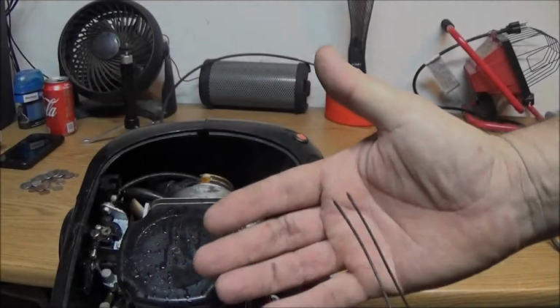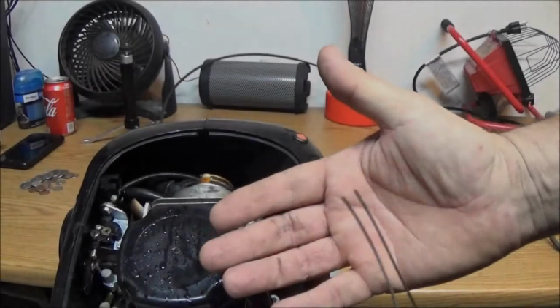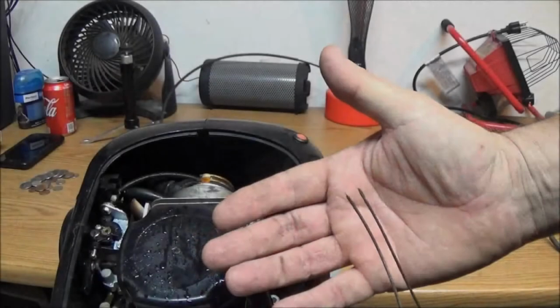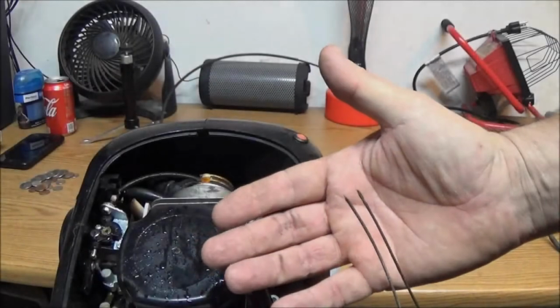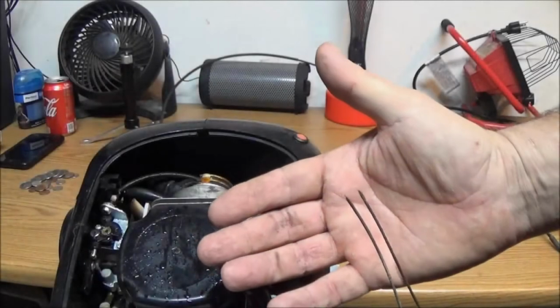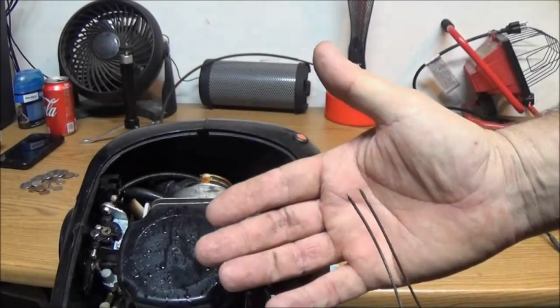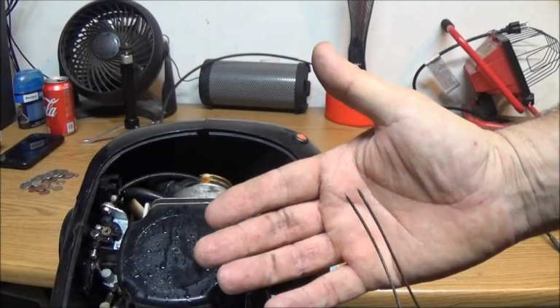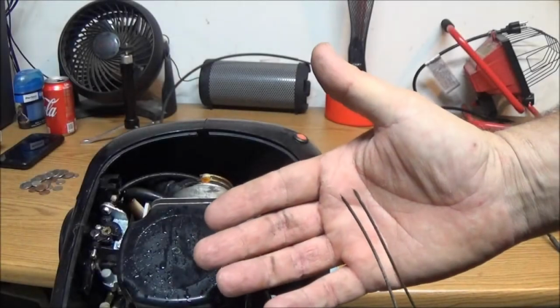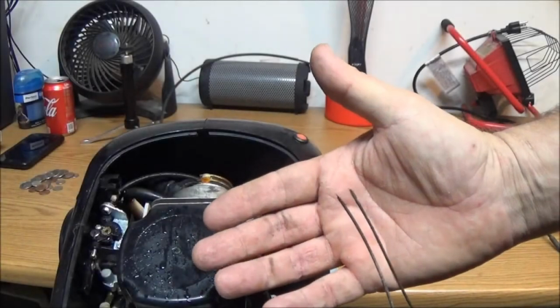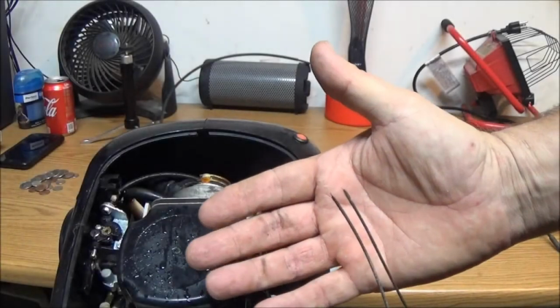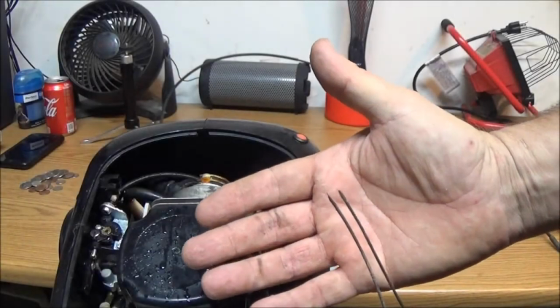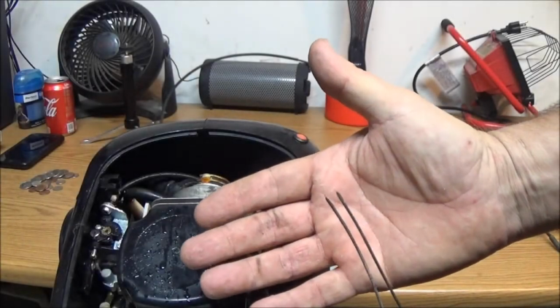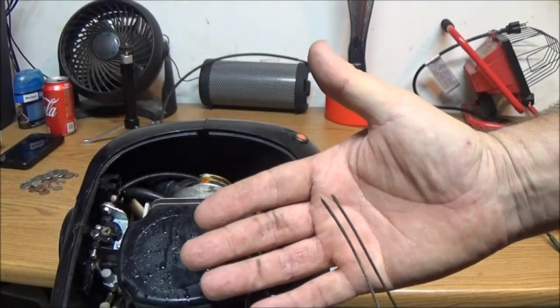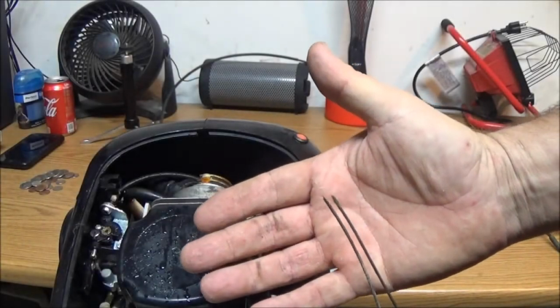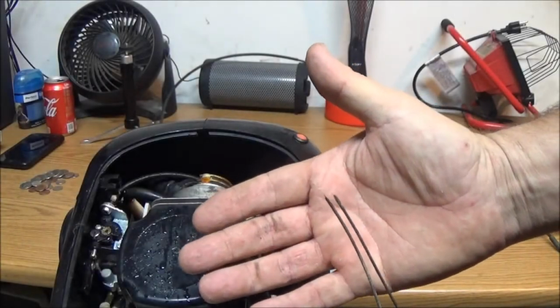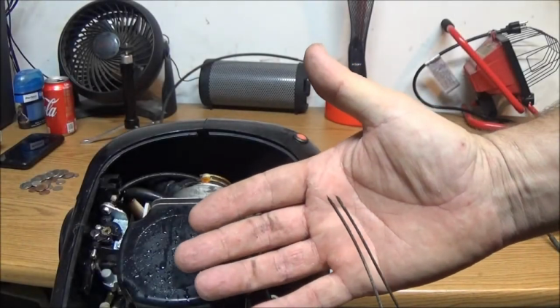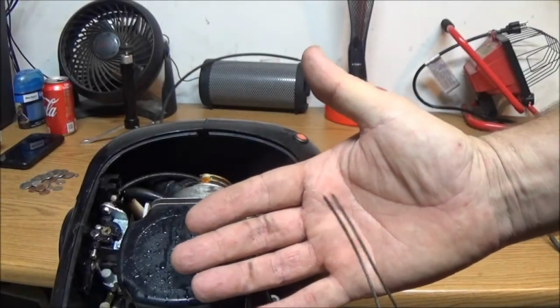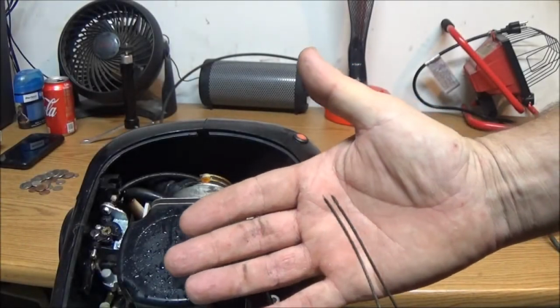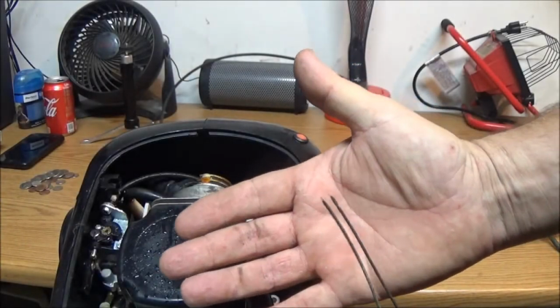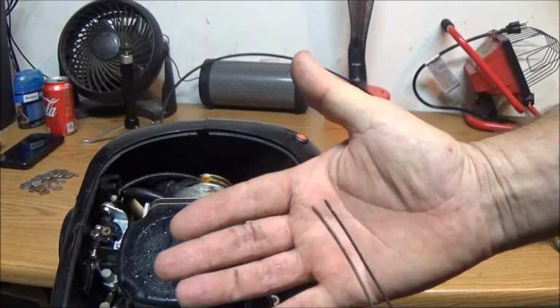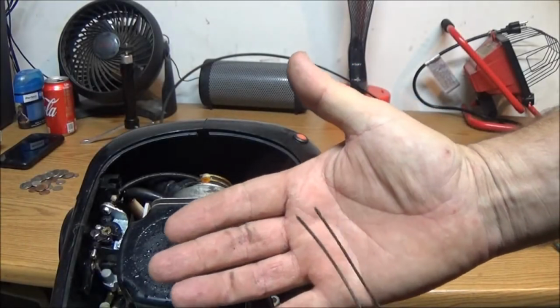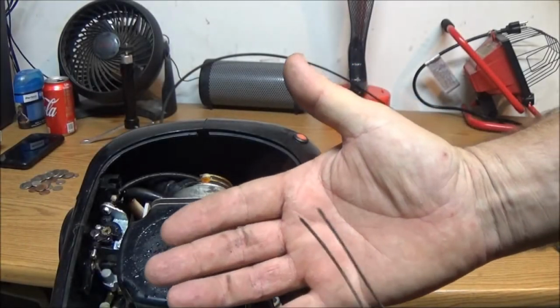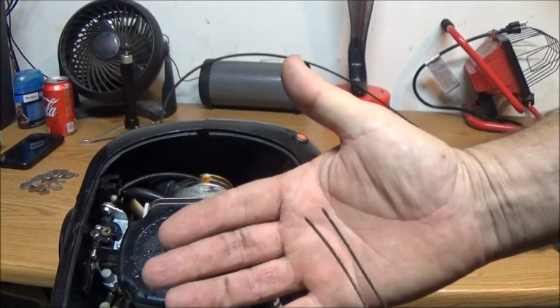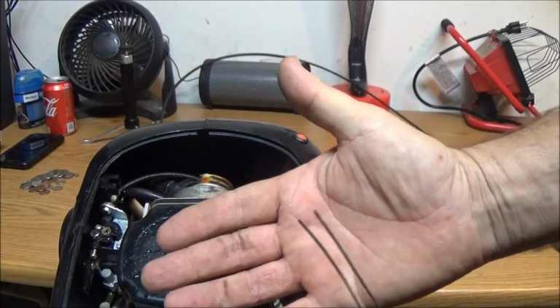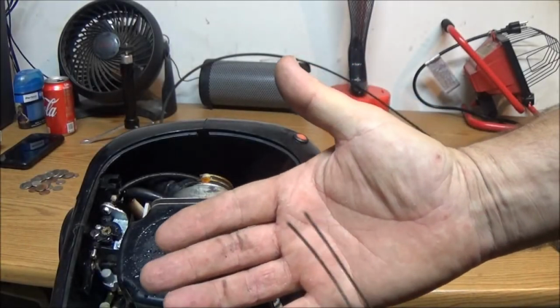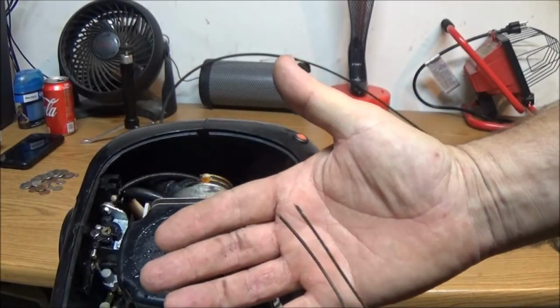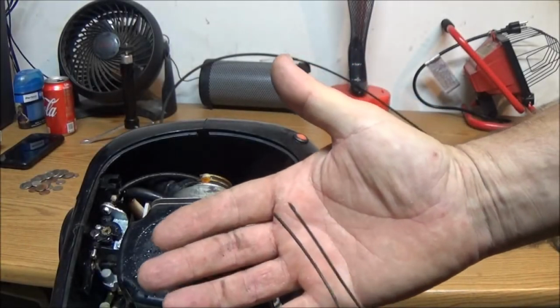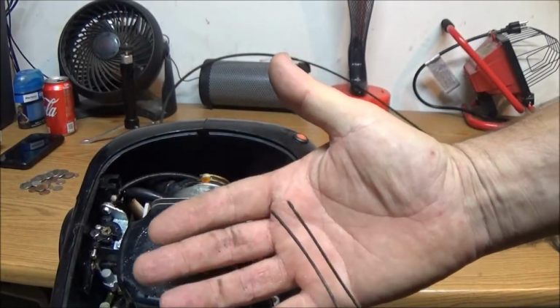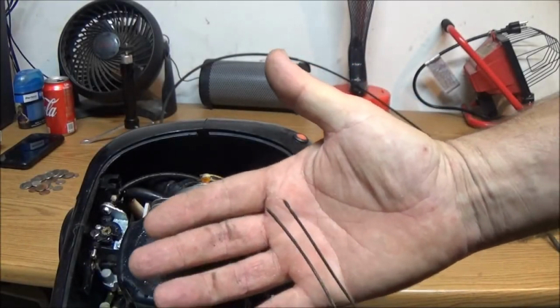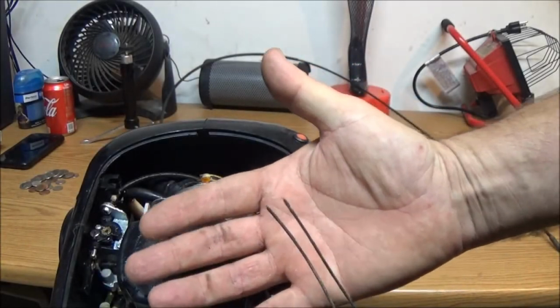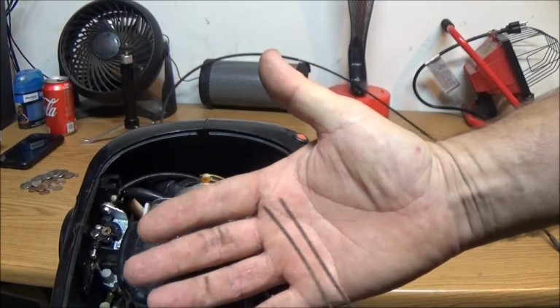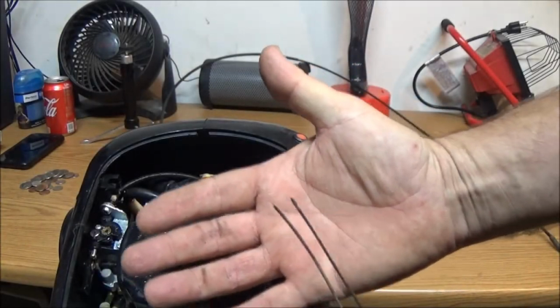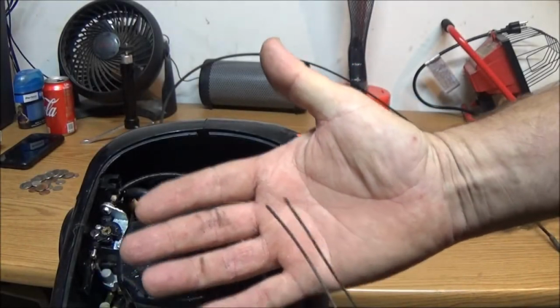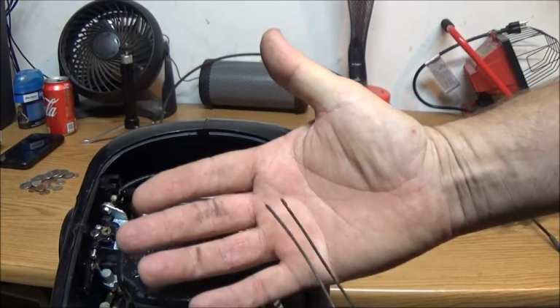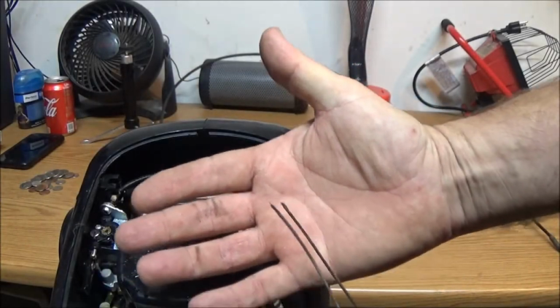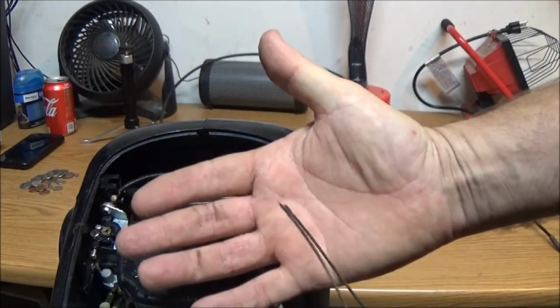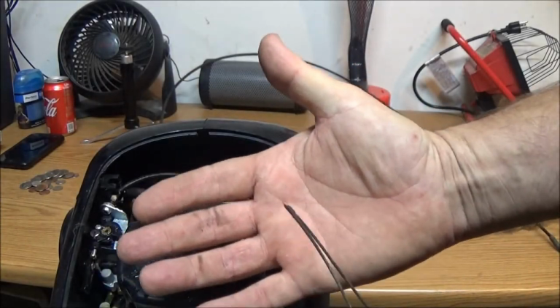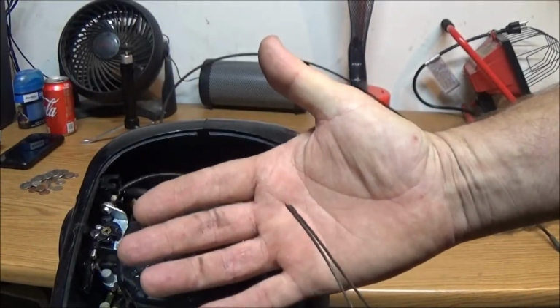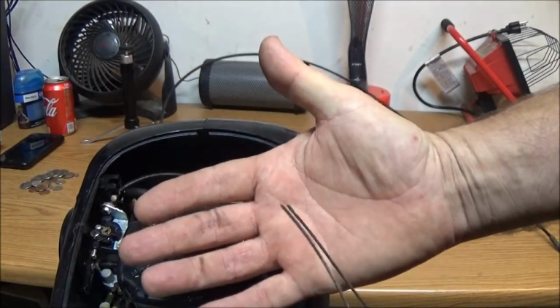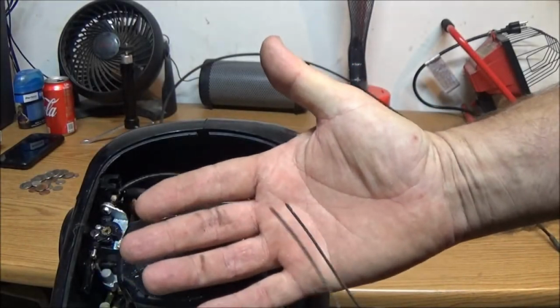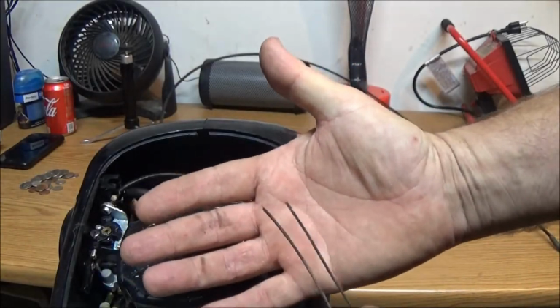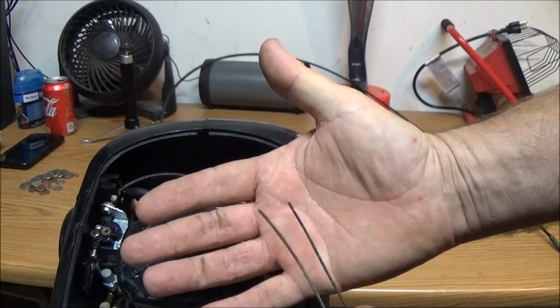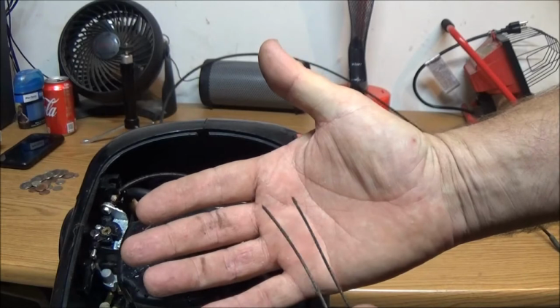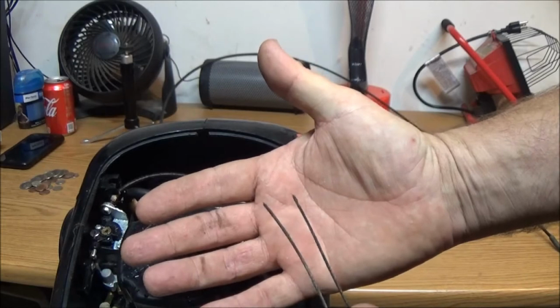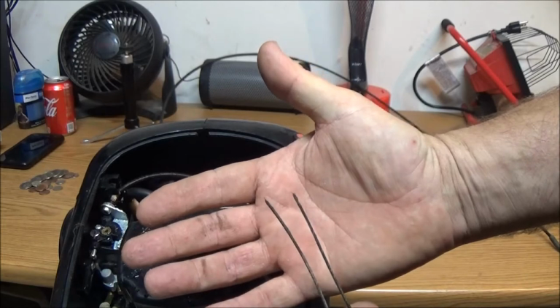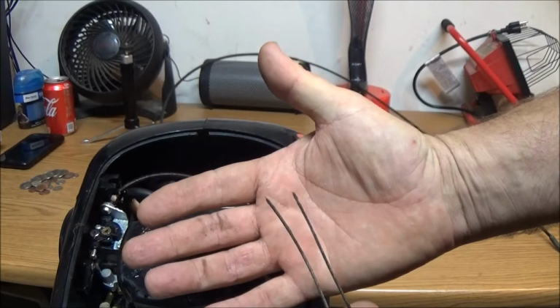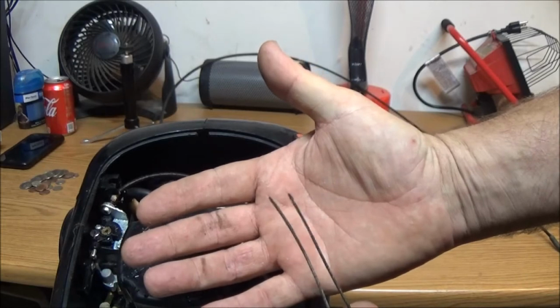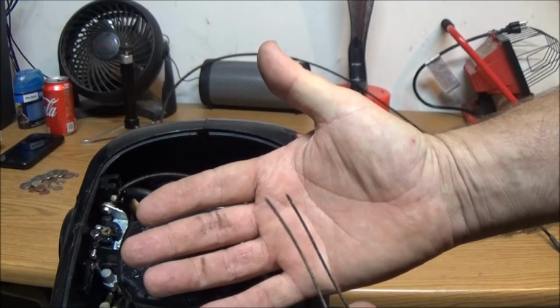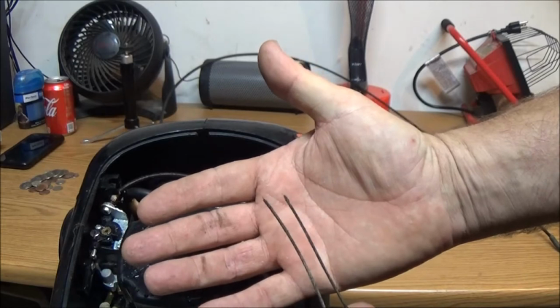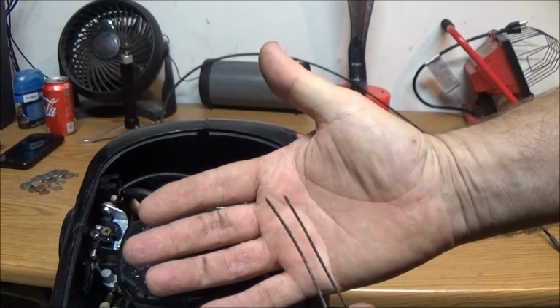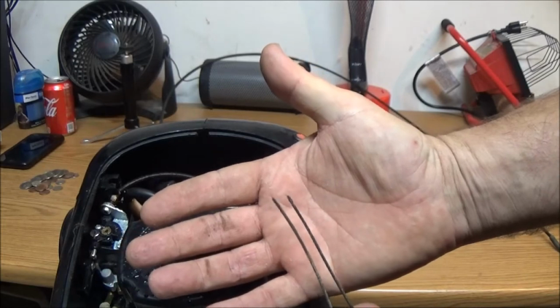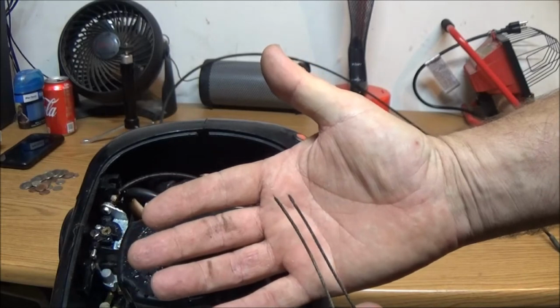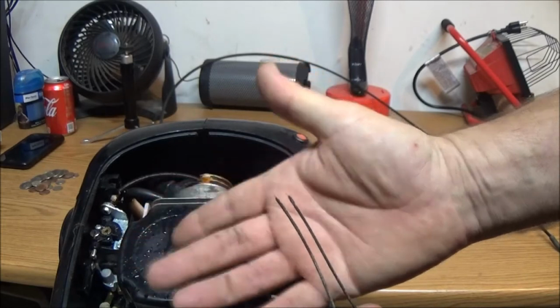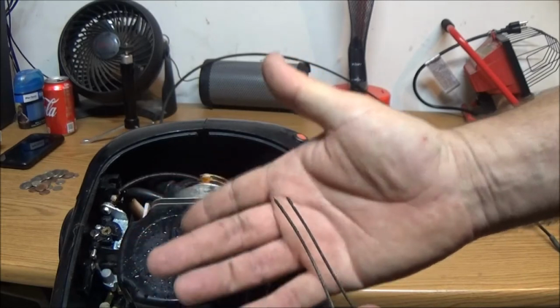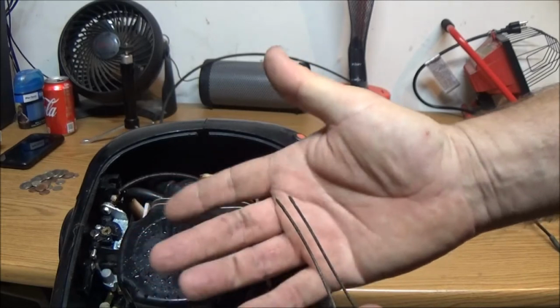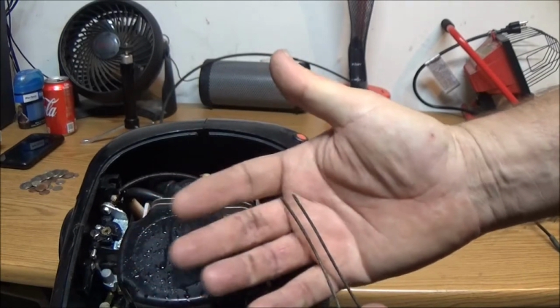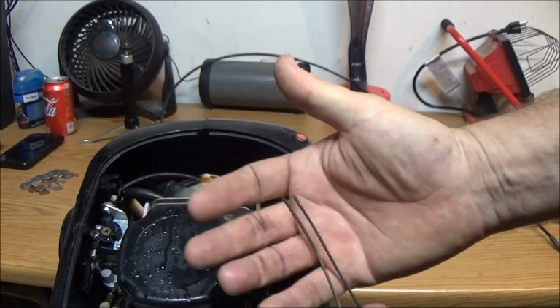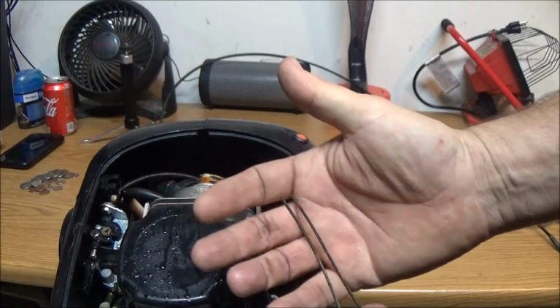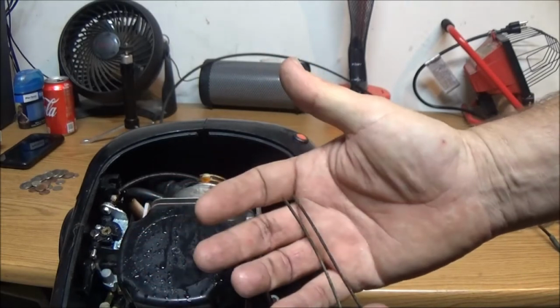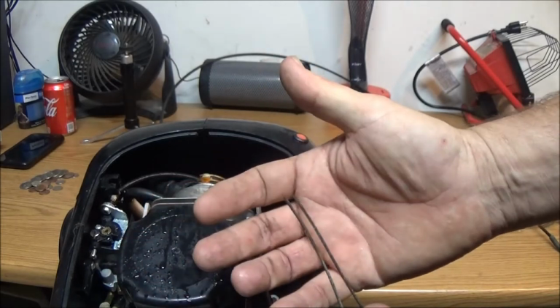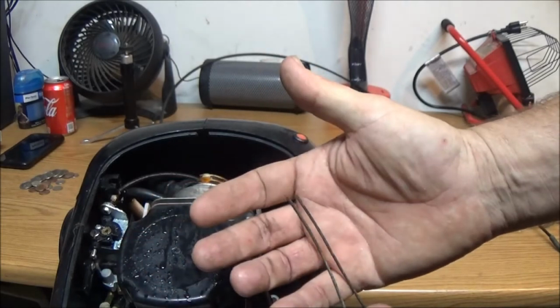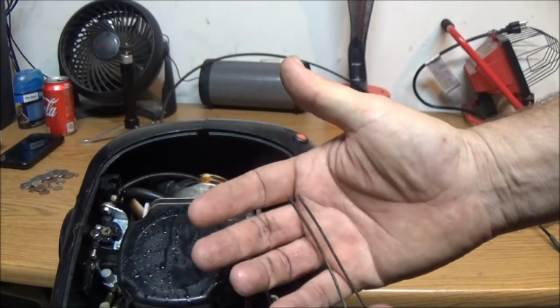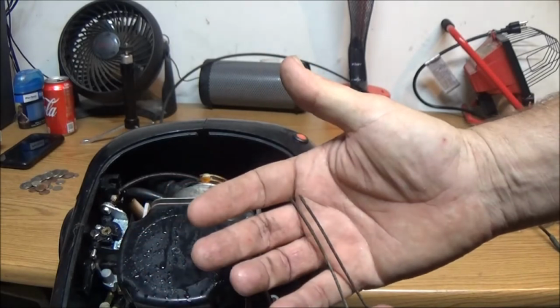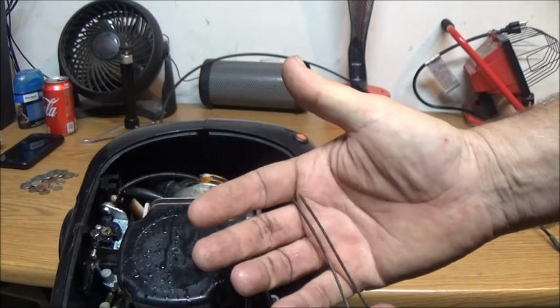Hey guys, SheaBern1000 here. Let's see if we can fix this broken throttle cable for this boat motor here.